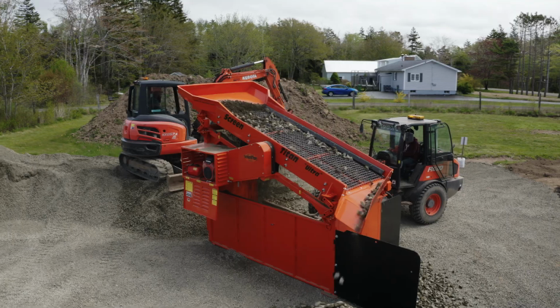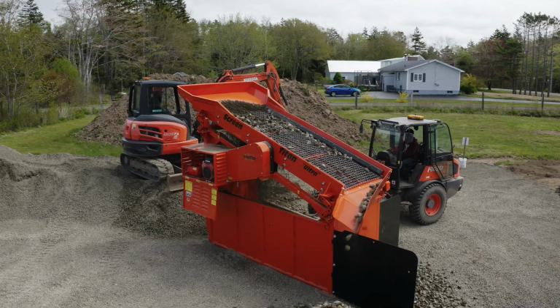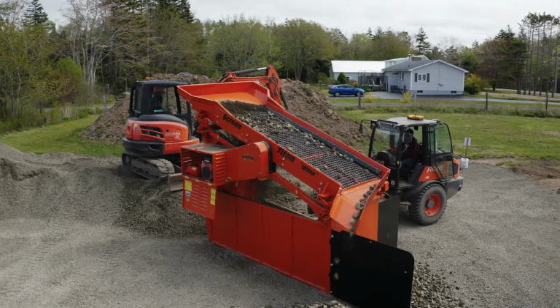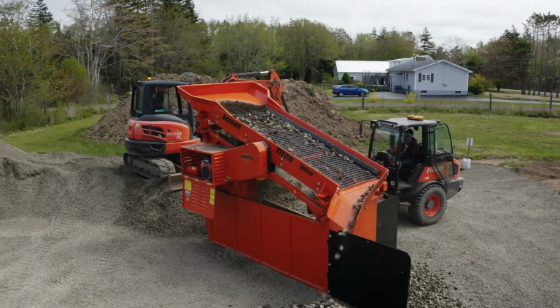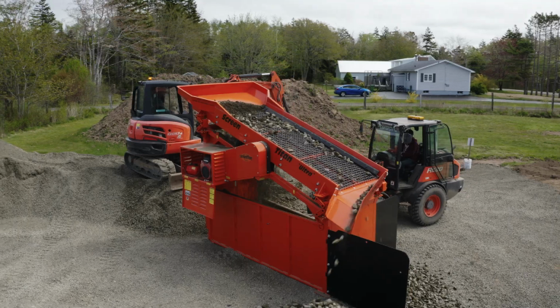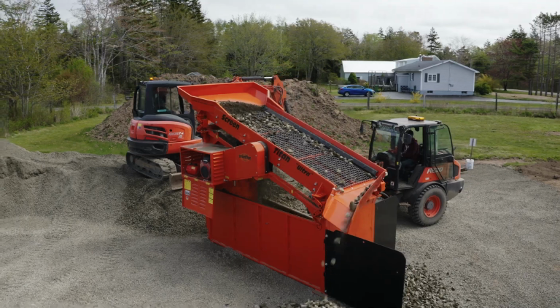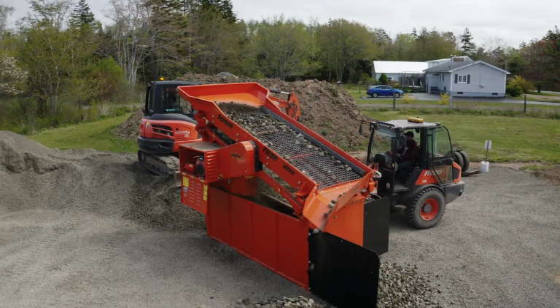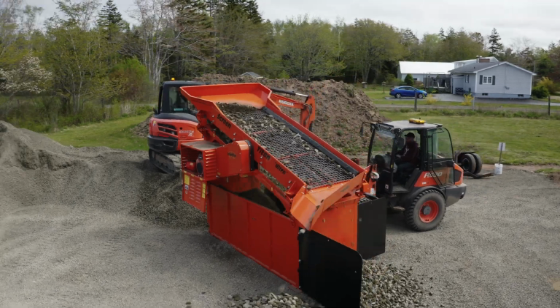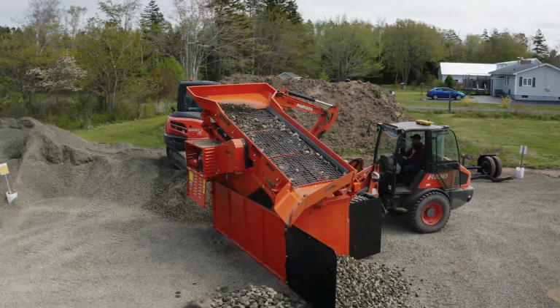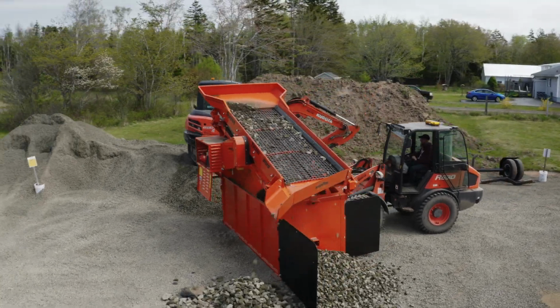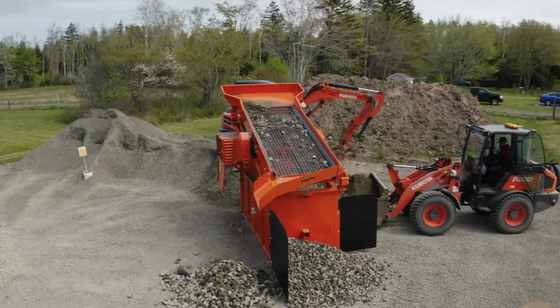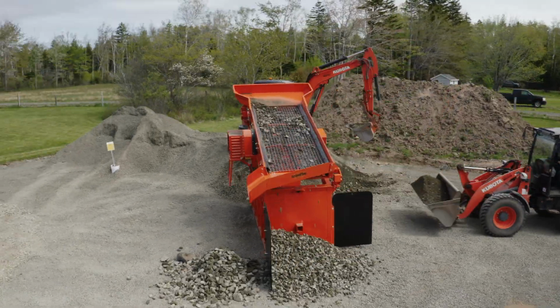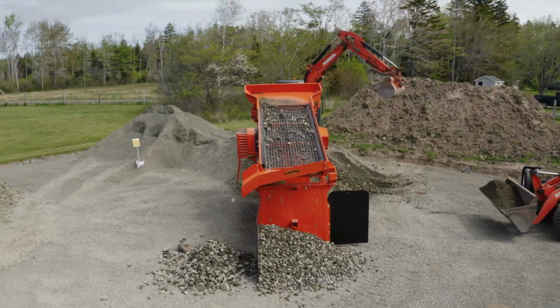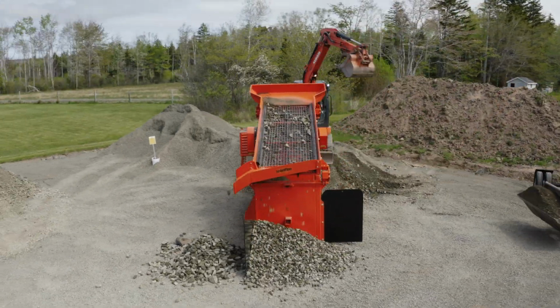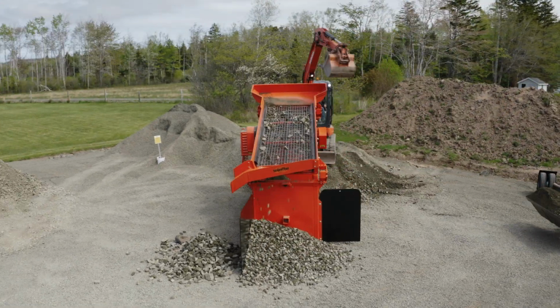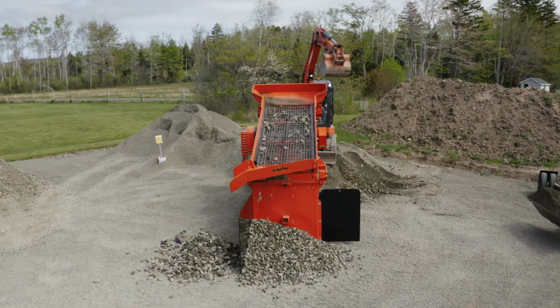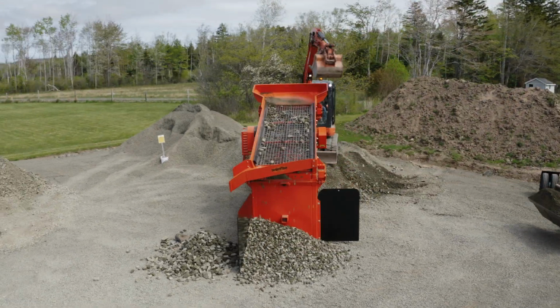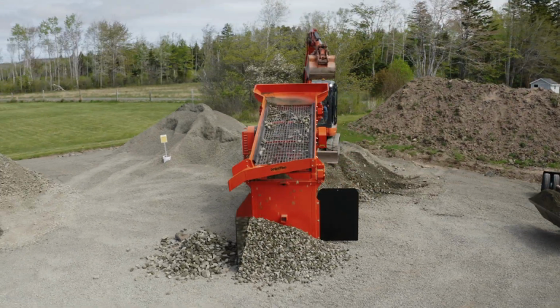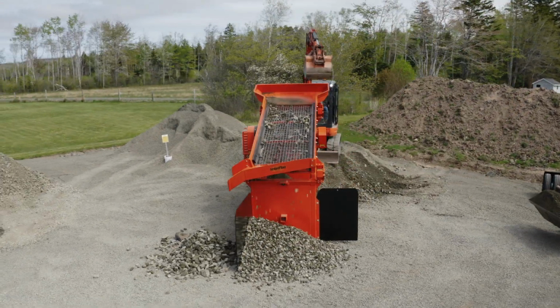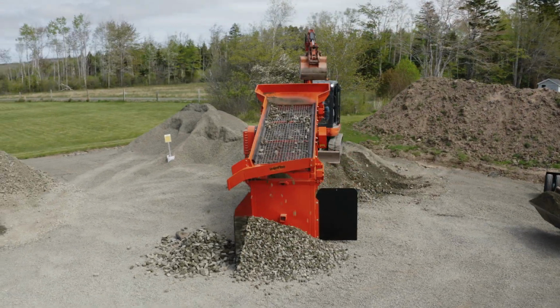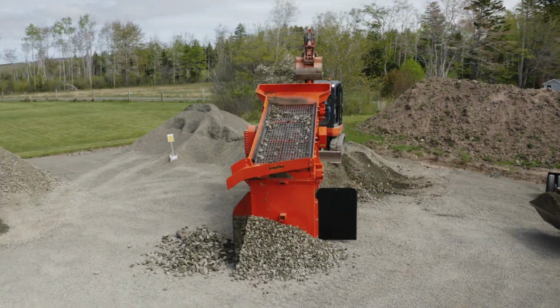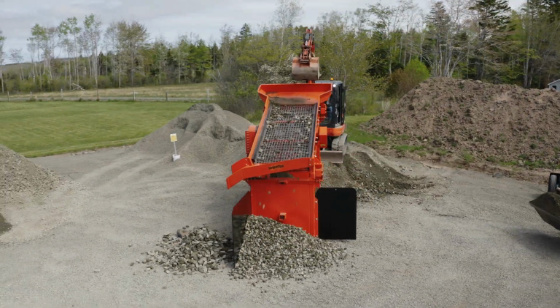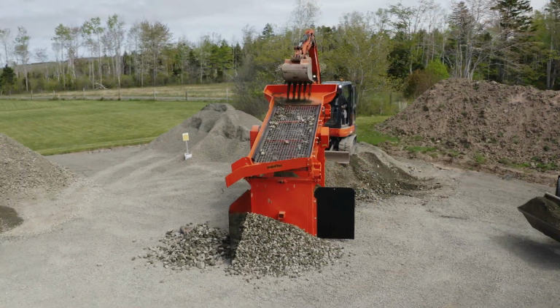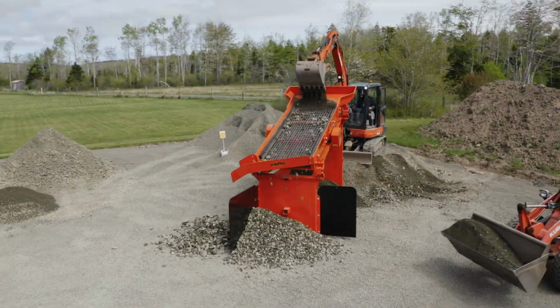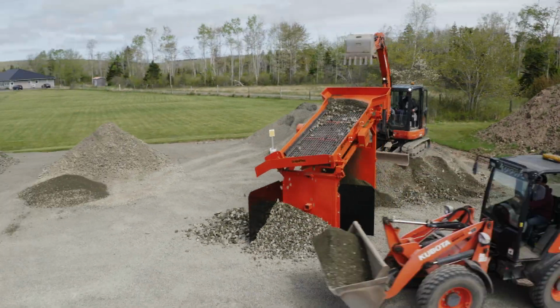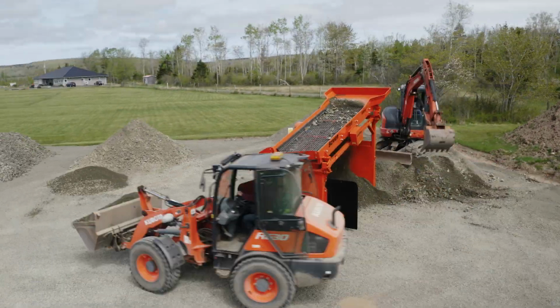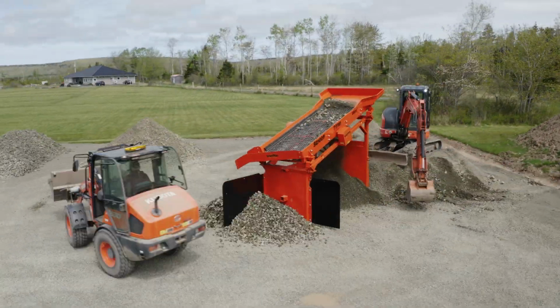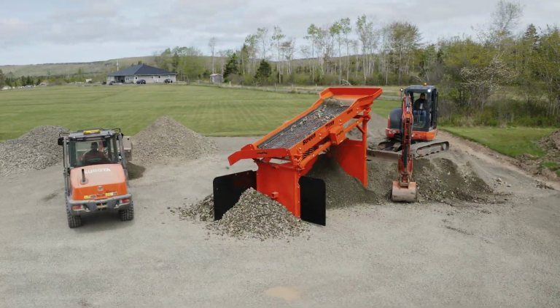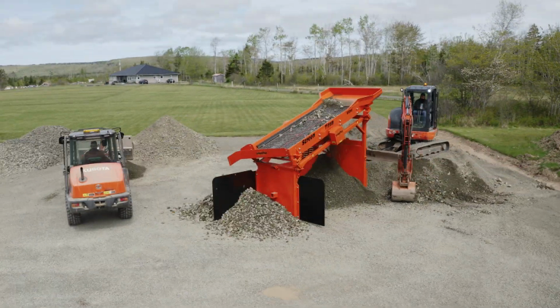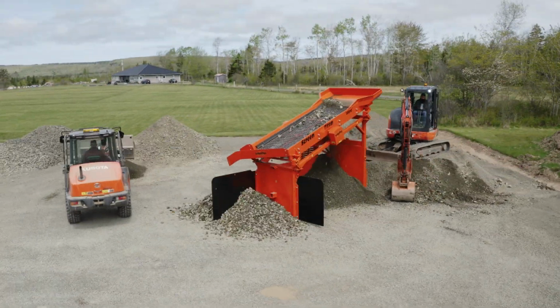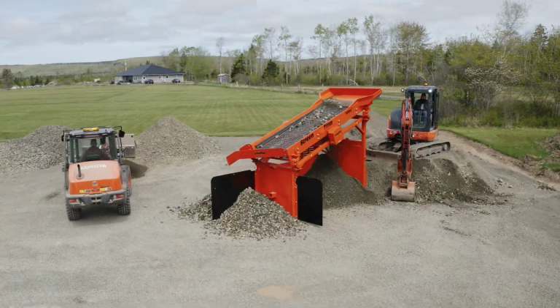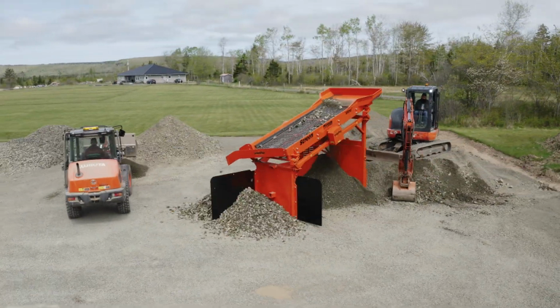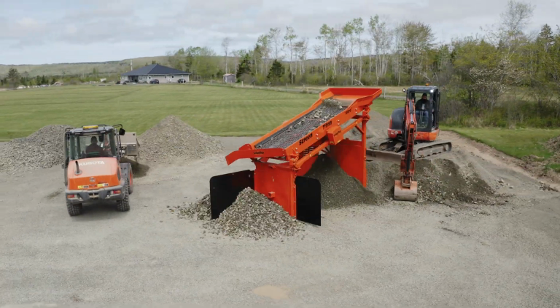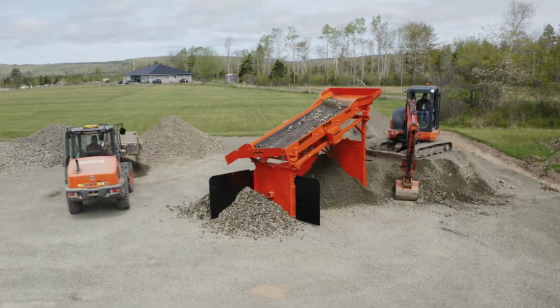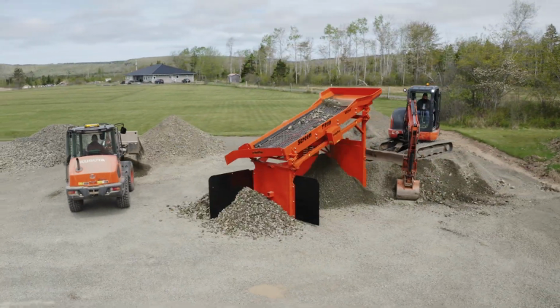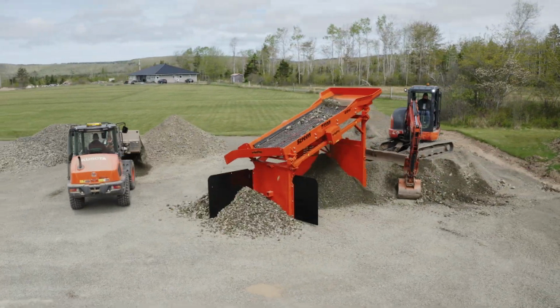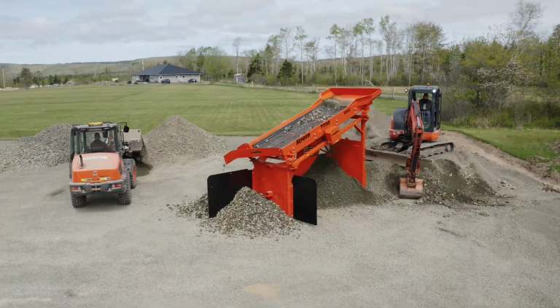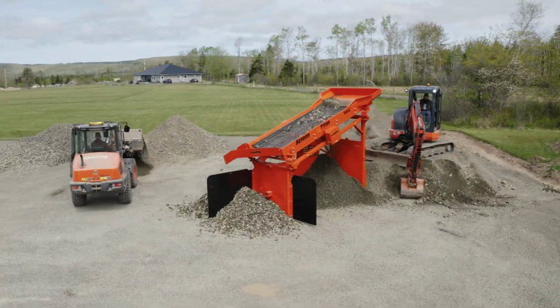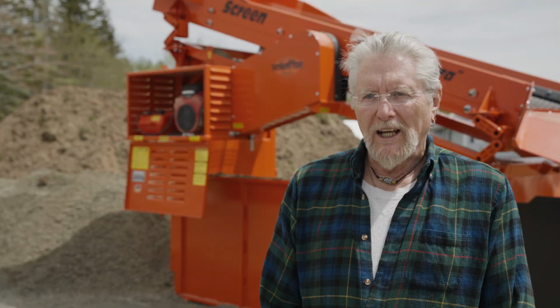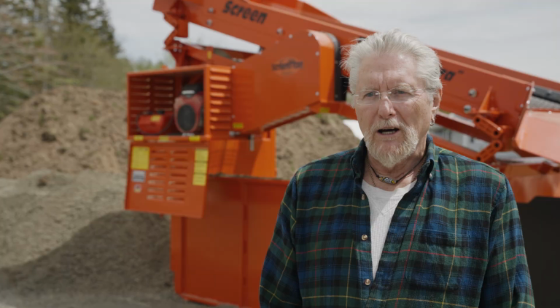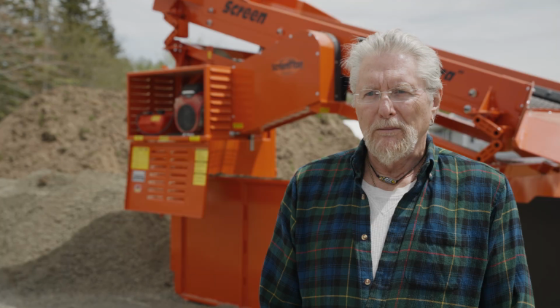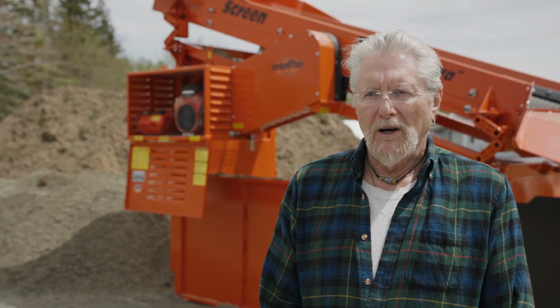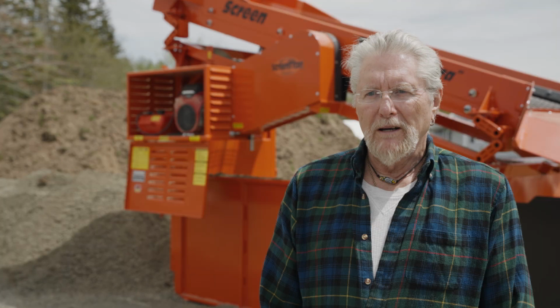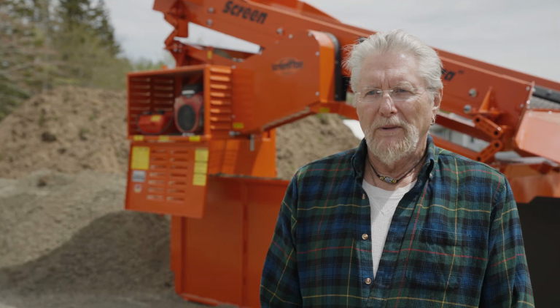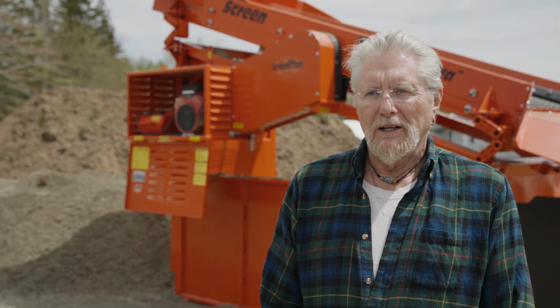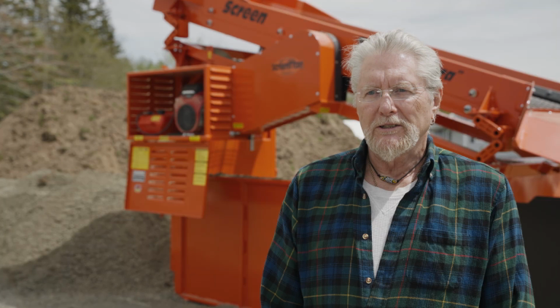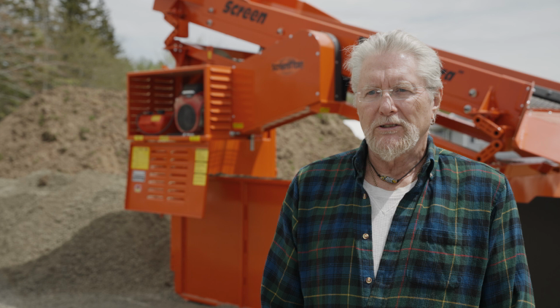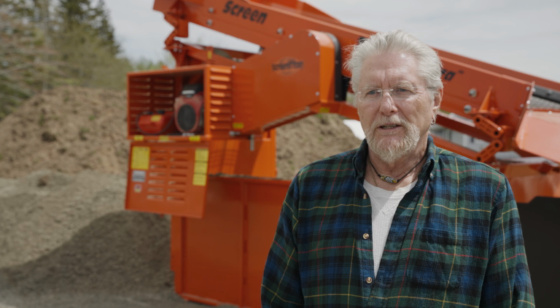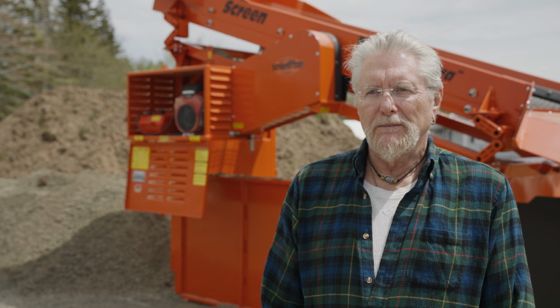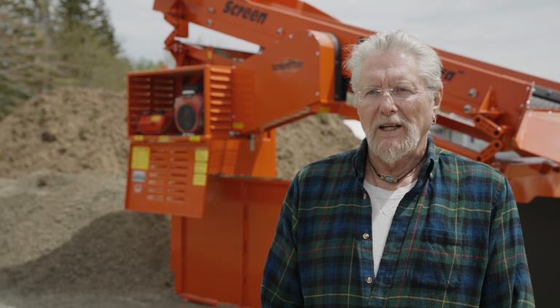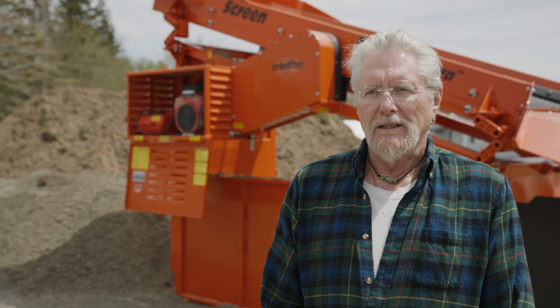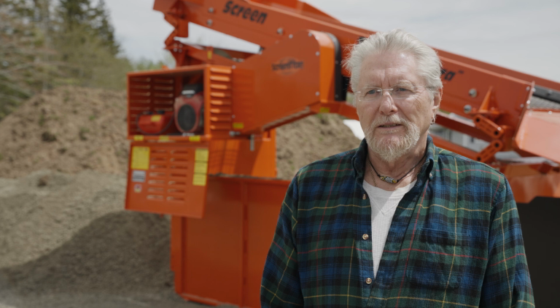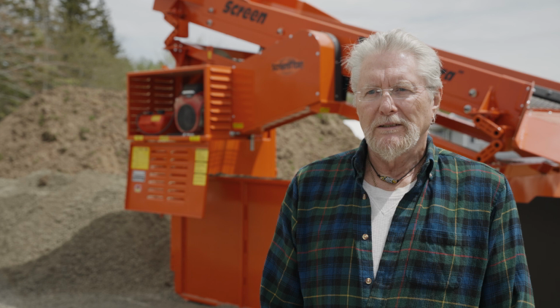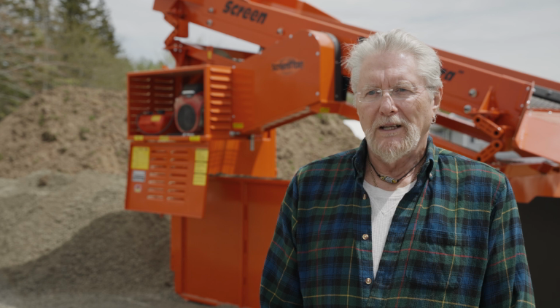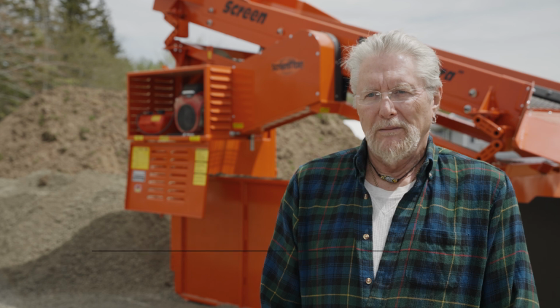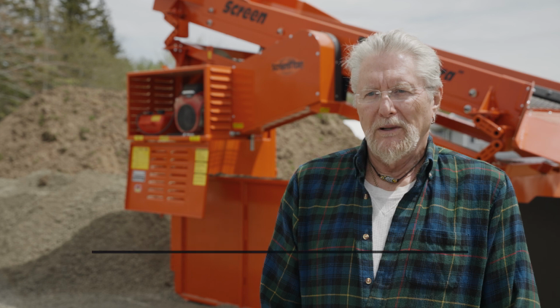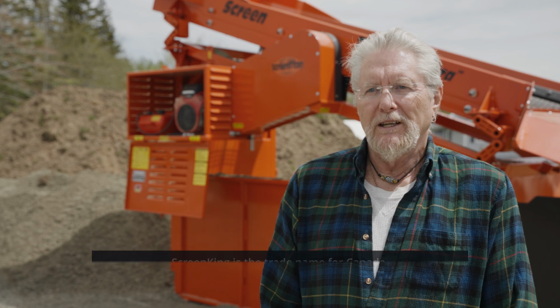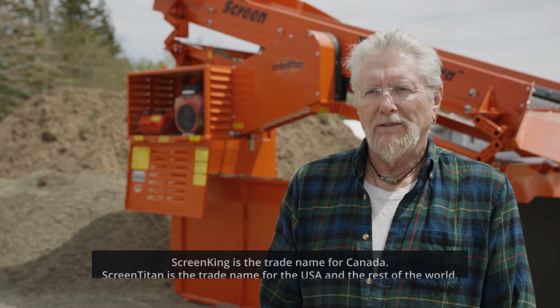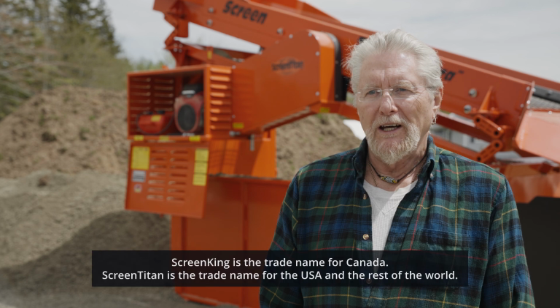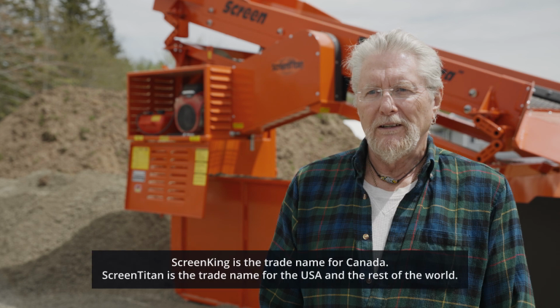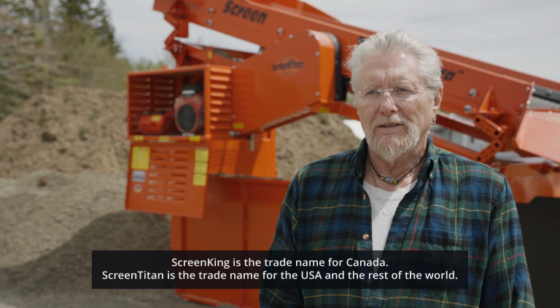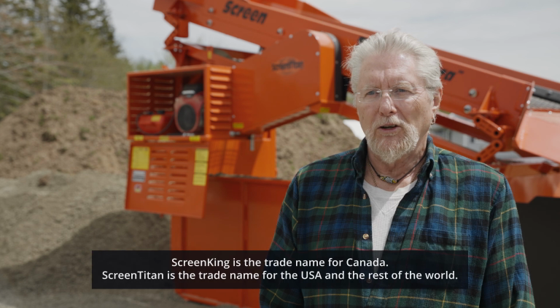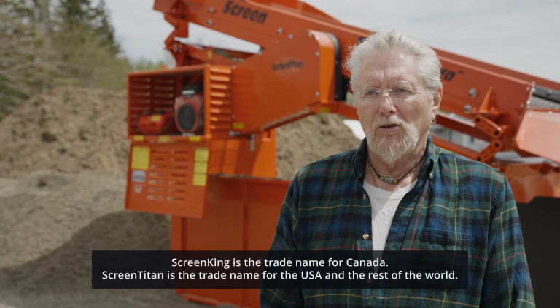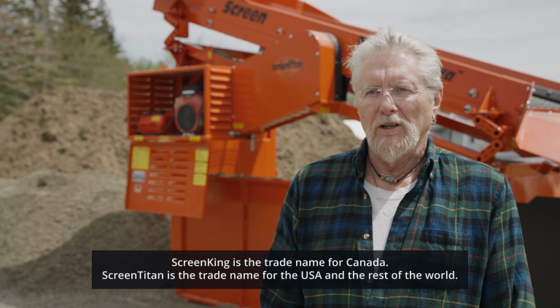In my estimation, dollar for dollar, pound for pound, you cannot buy a better screen plant. I believe that, totally.